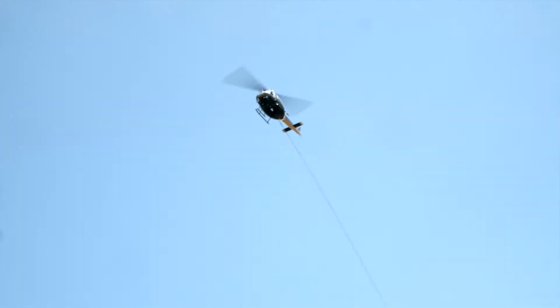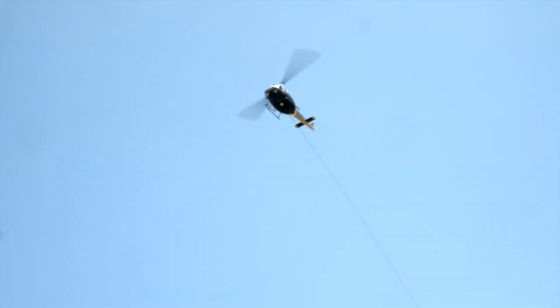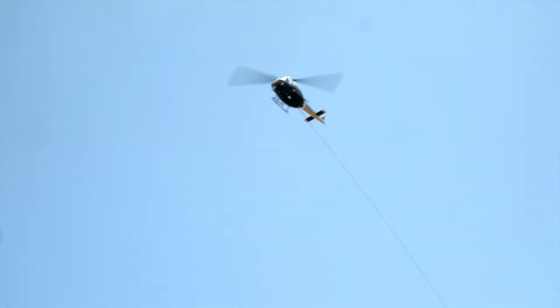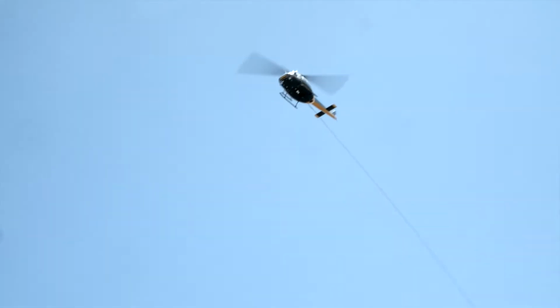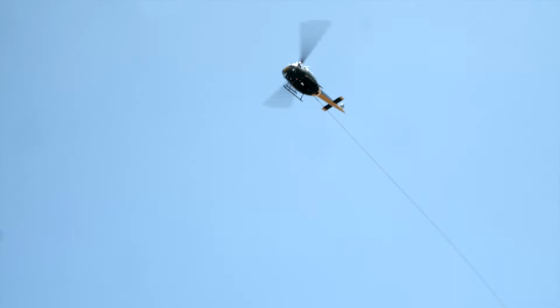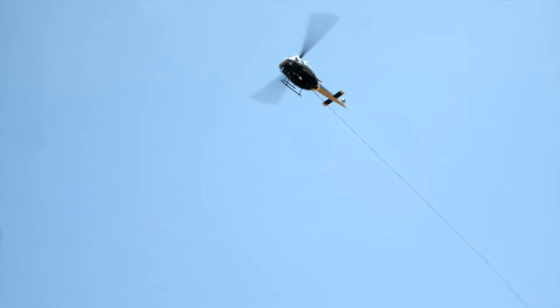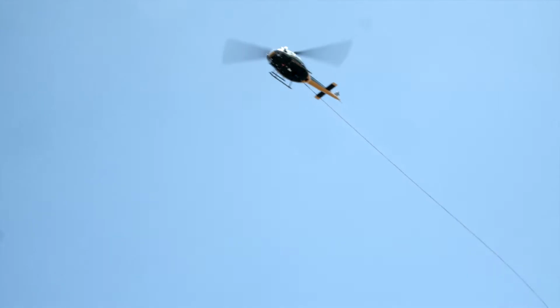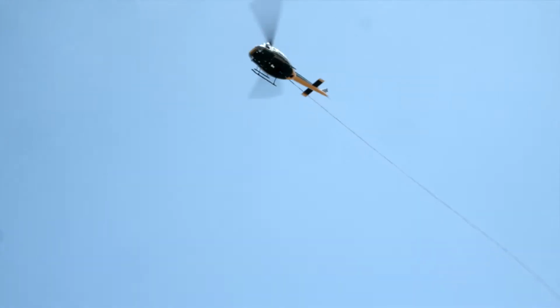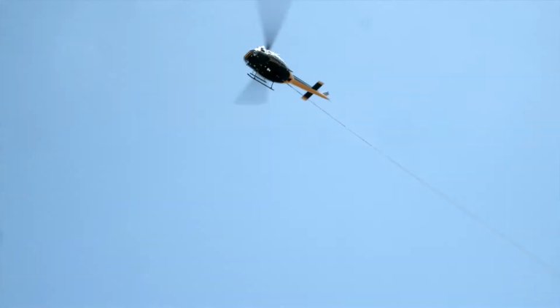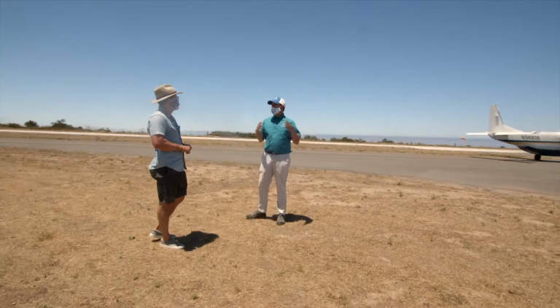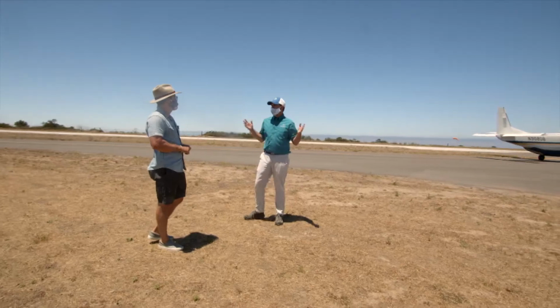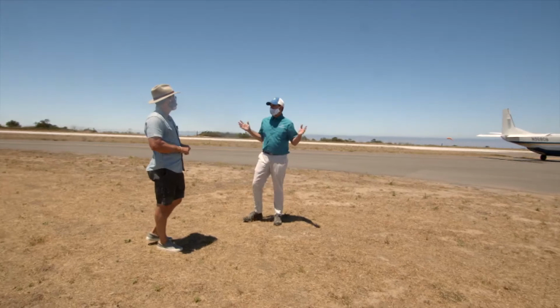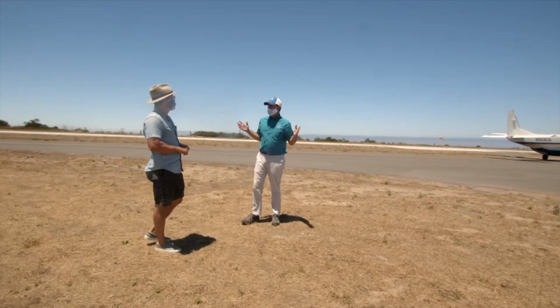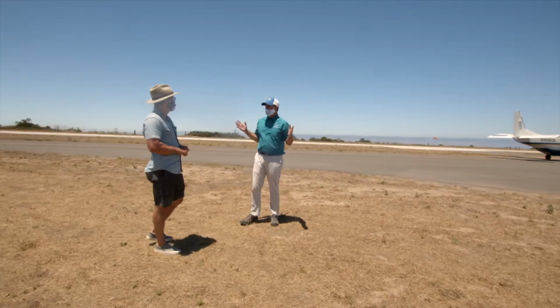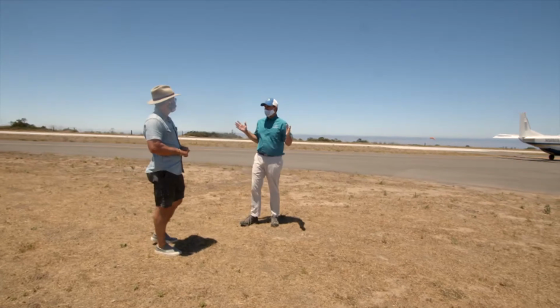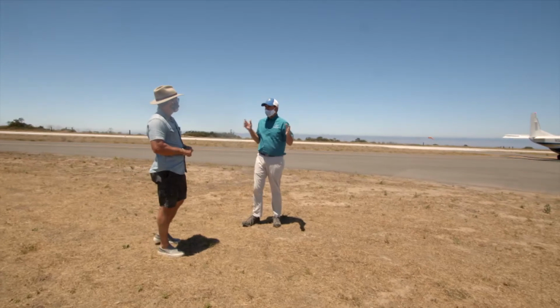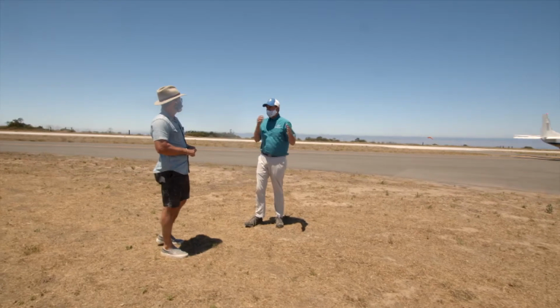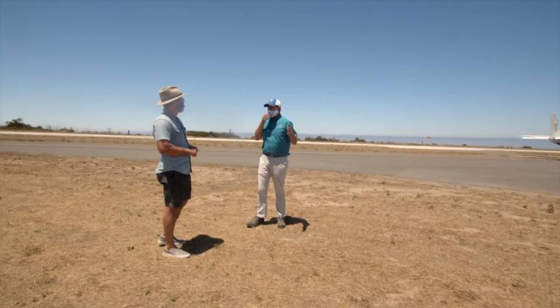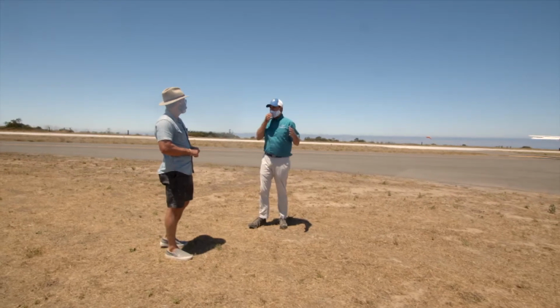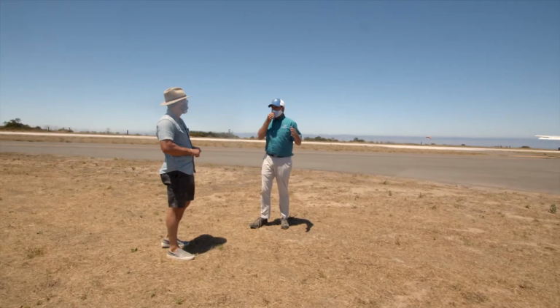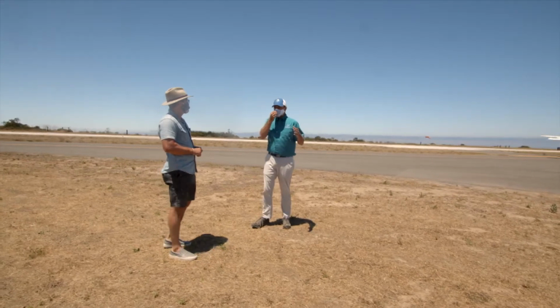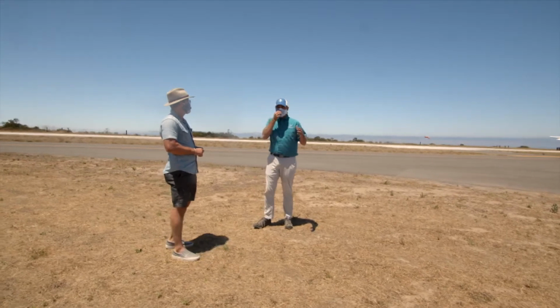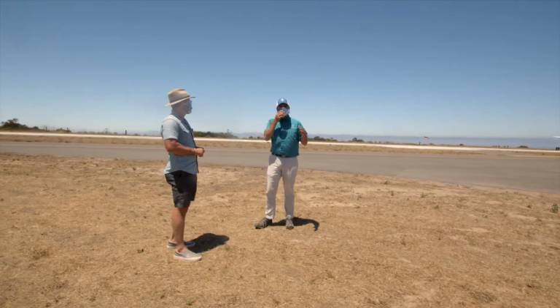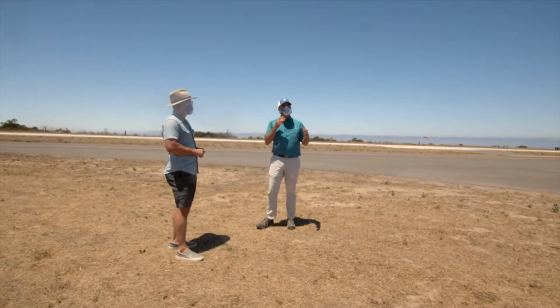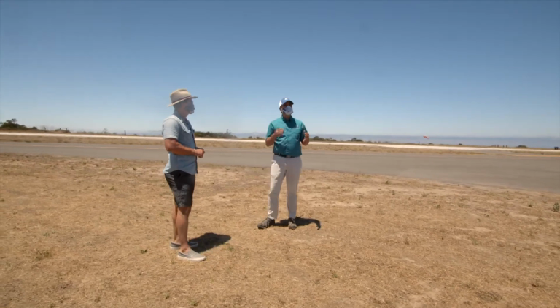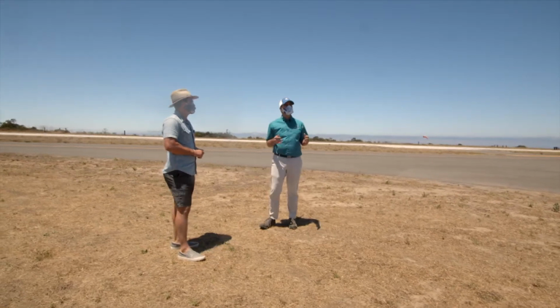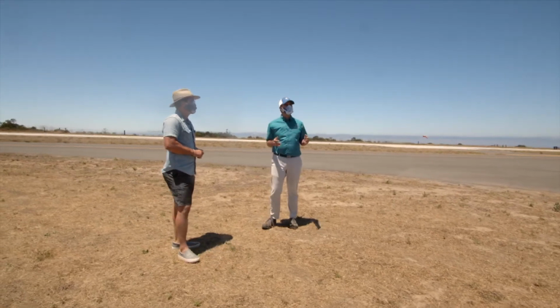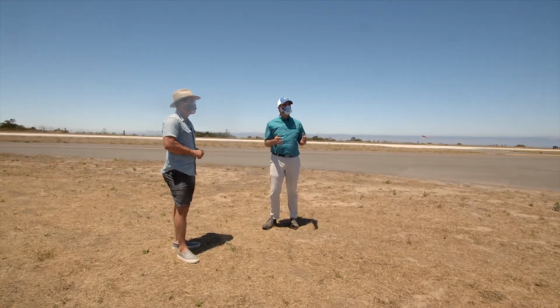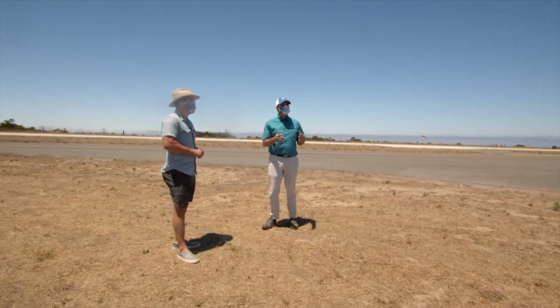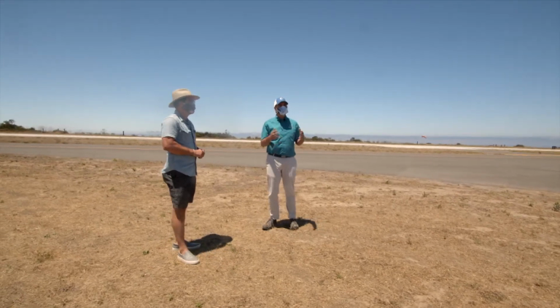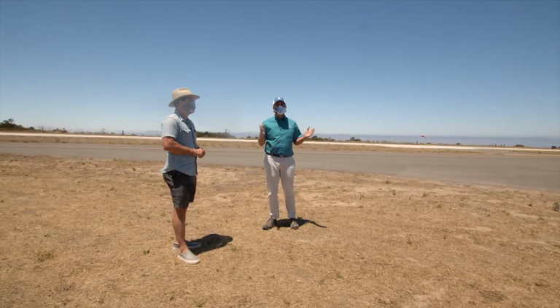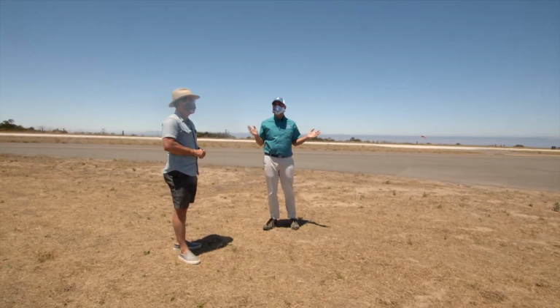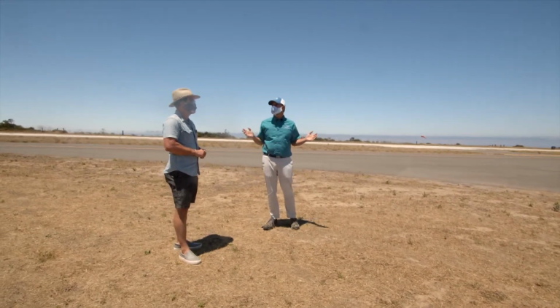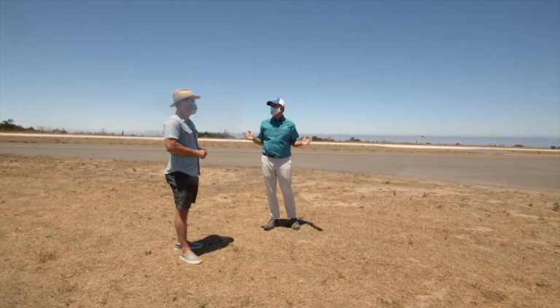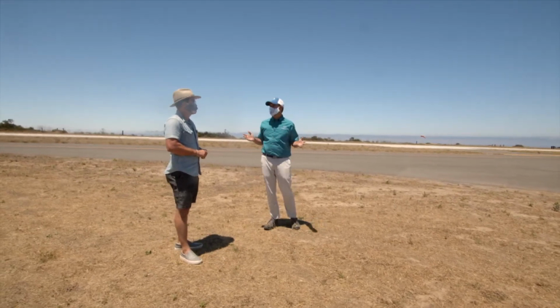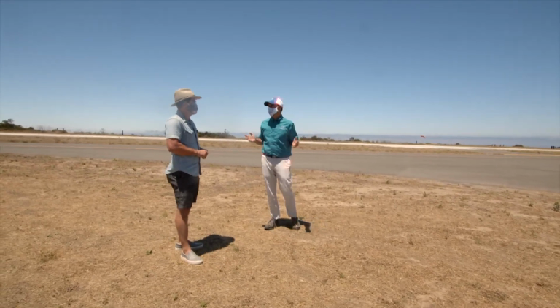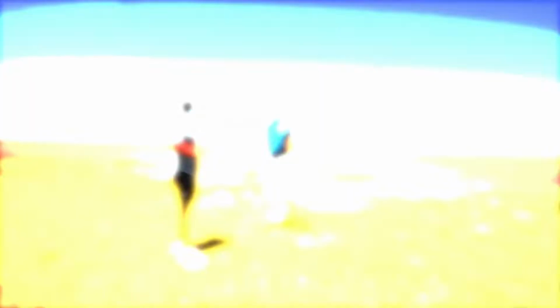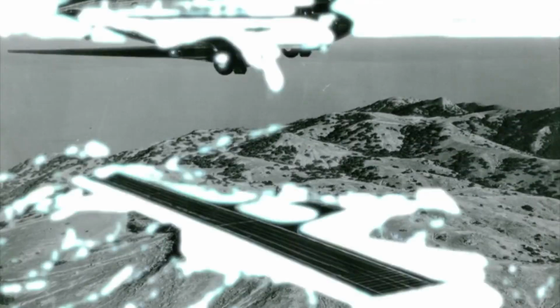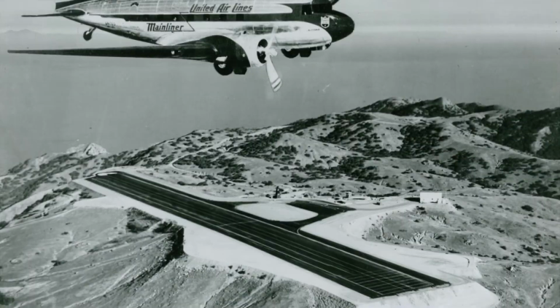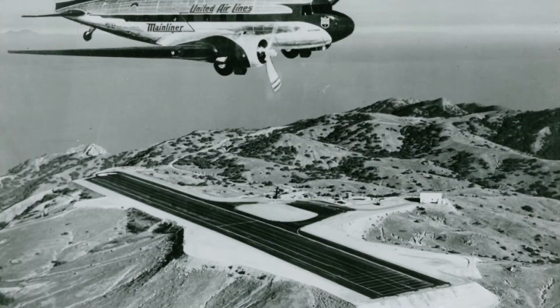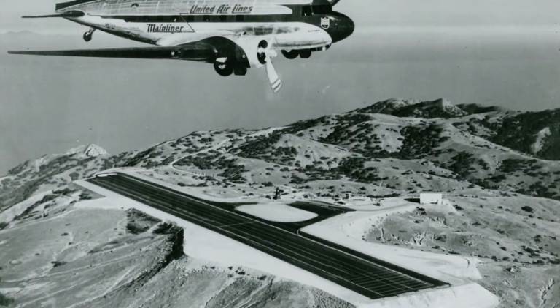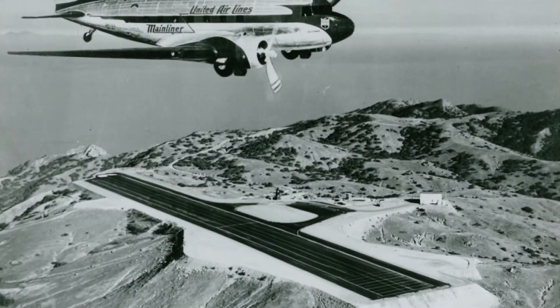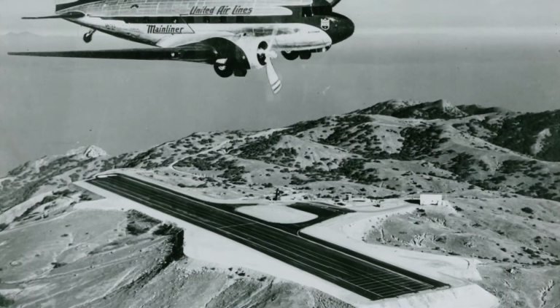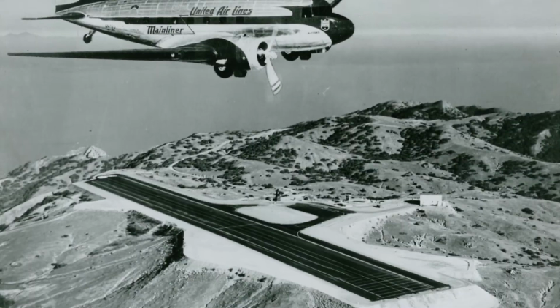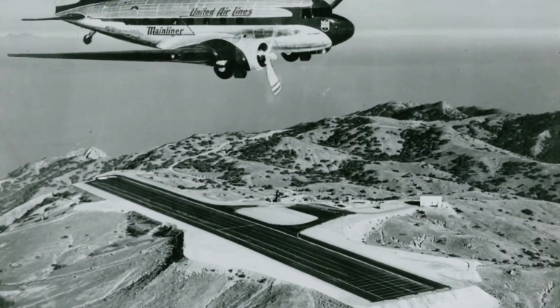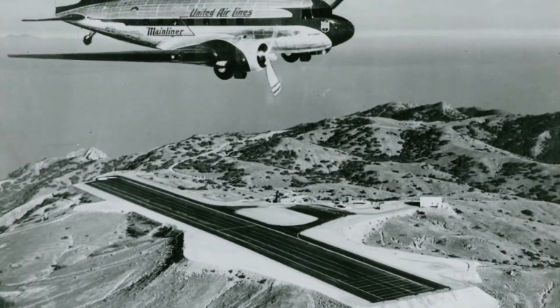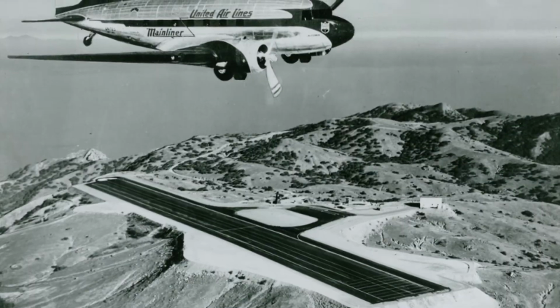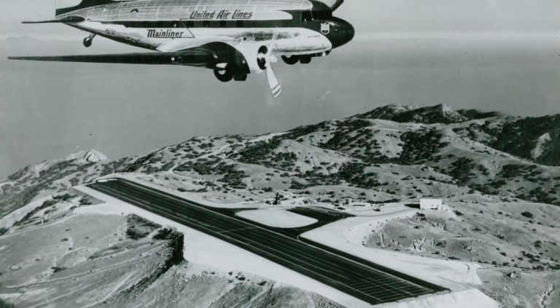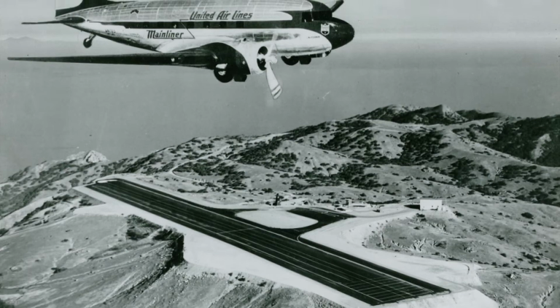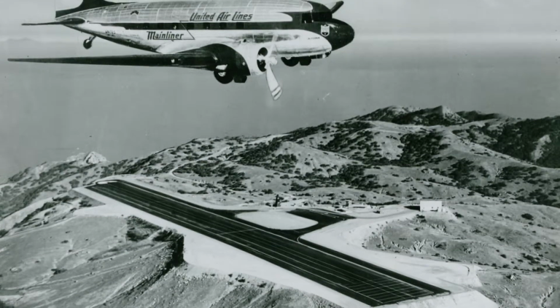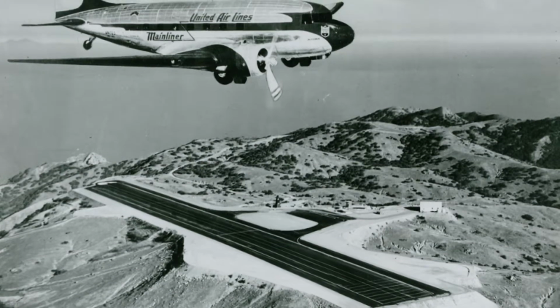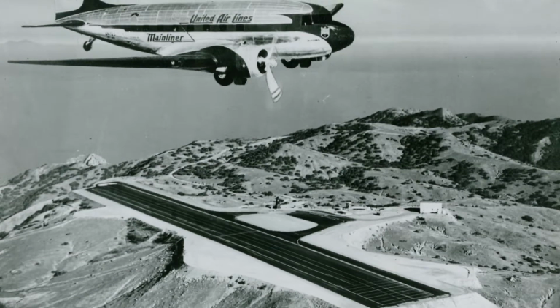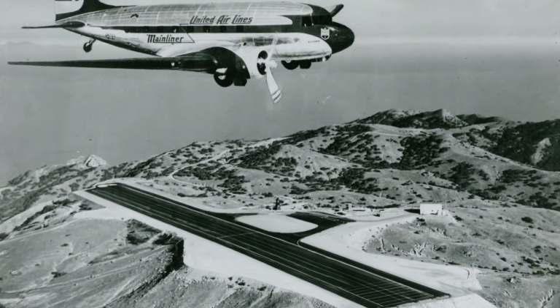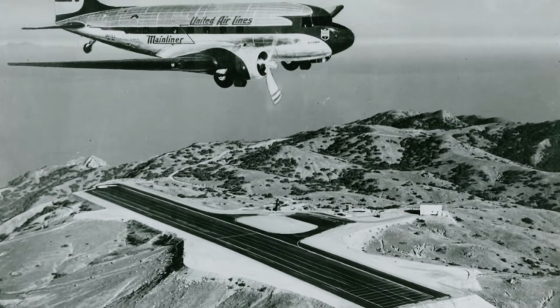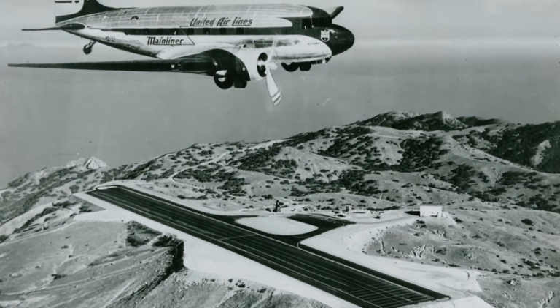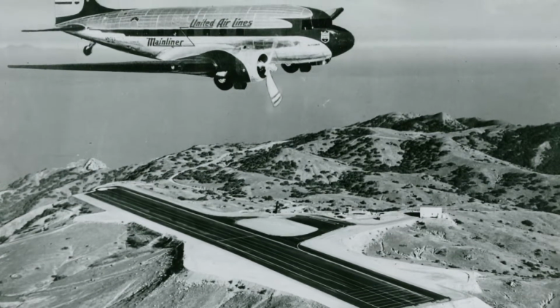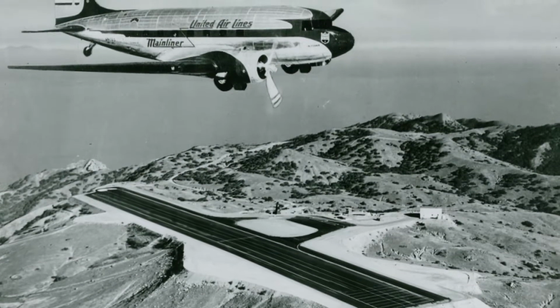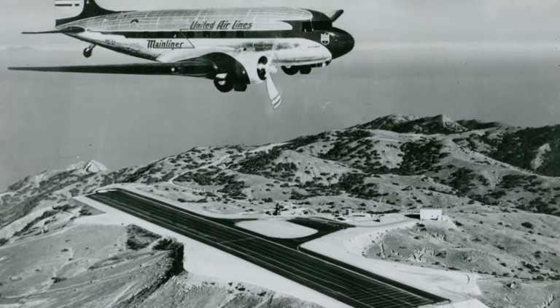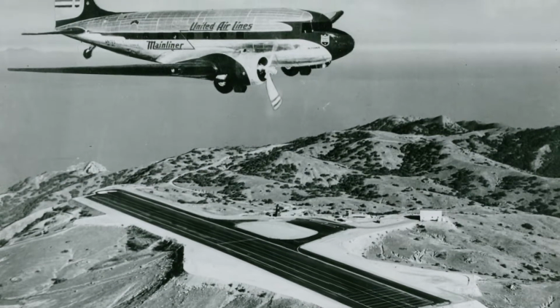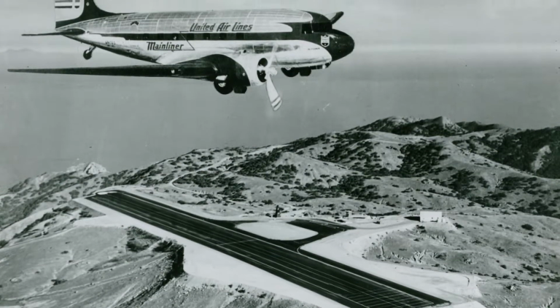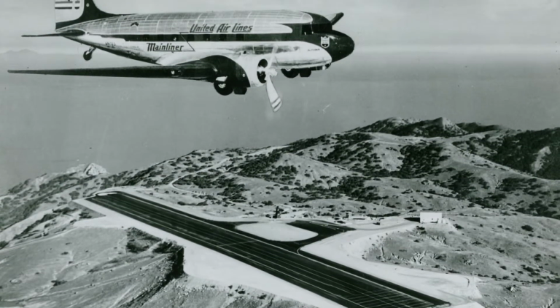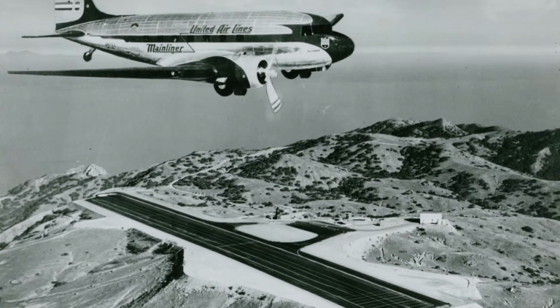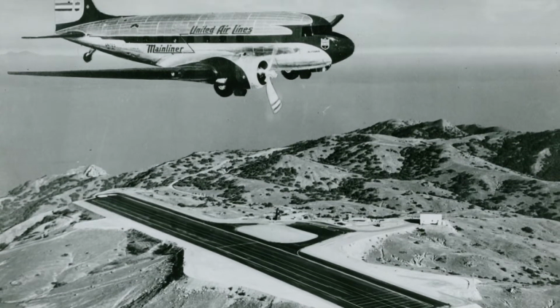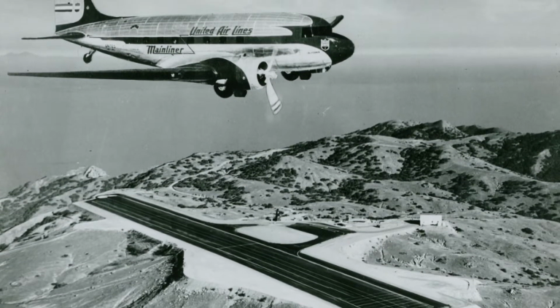When they were looking around this whole island, as you can see, there's nothing flat on Catalina. So they literally leveled mountains and filled valleys to make this runway.